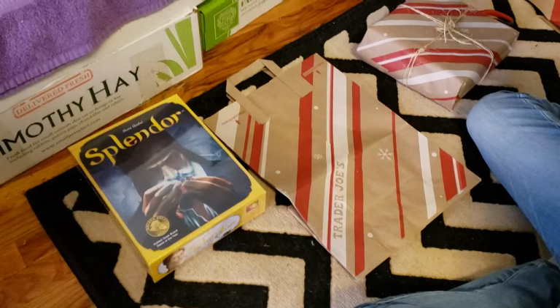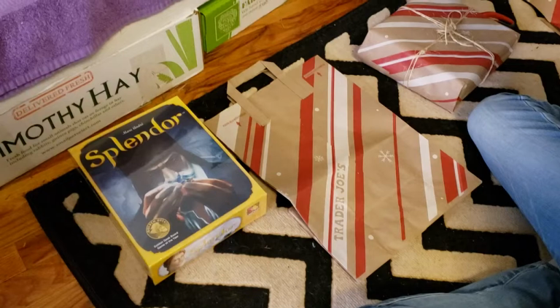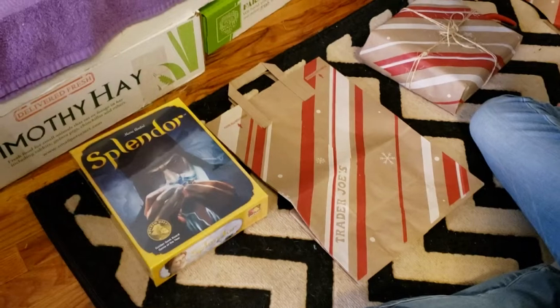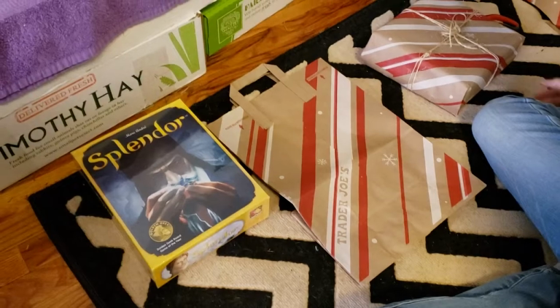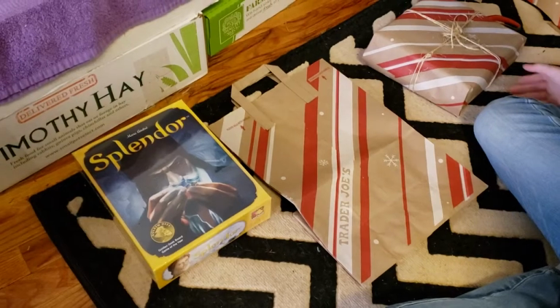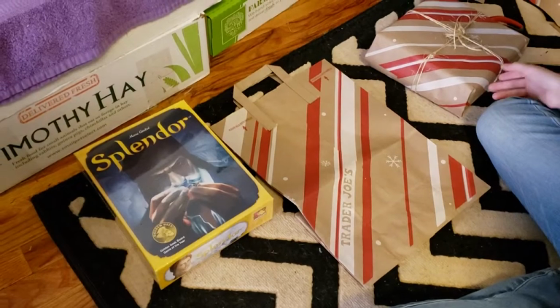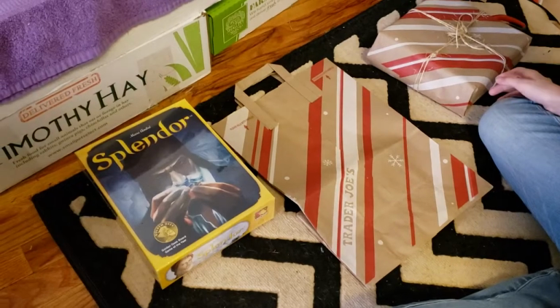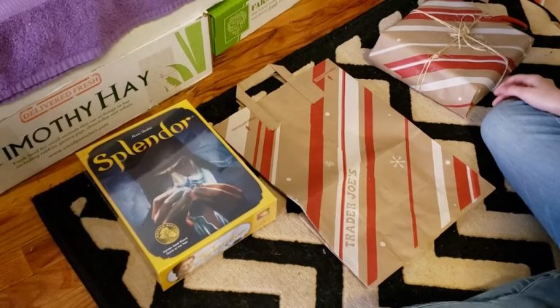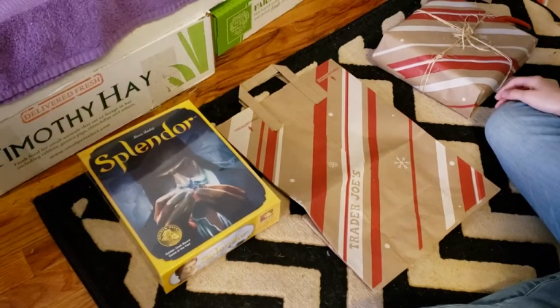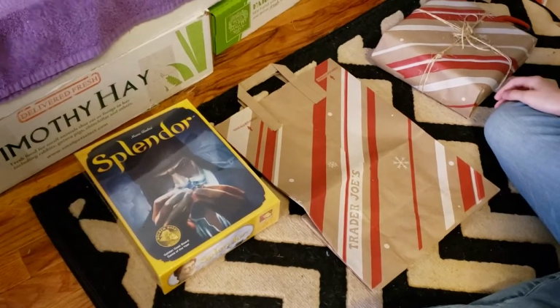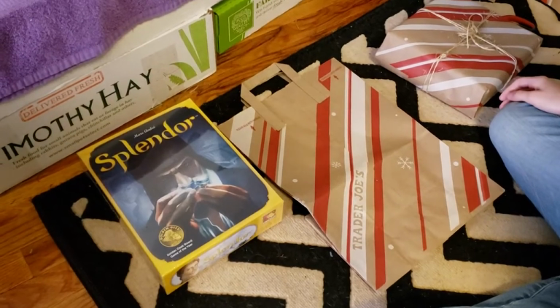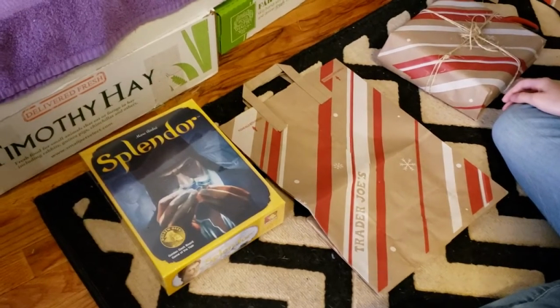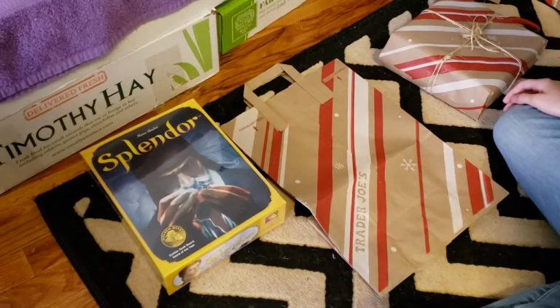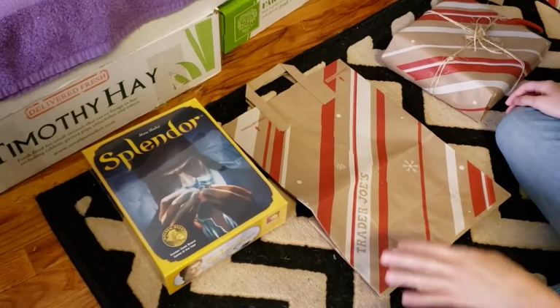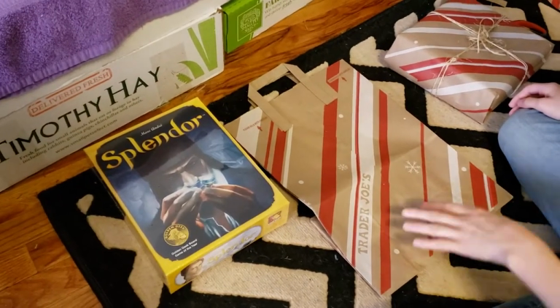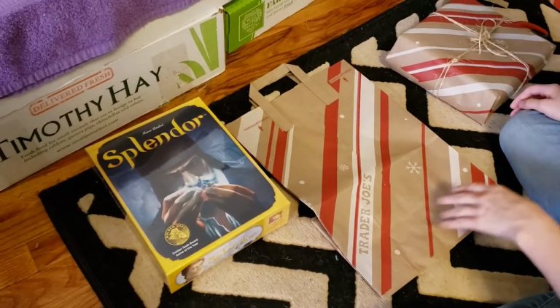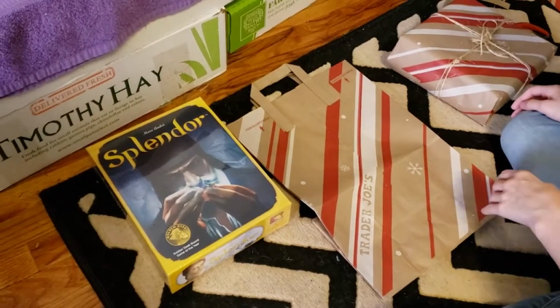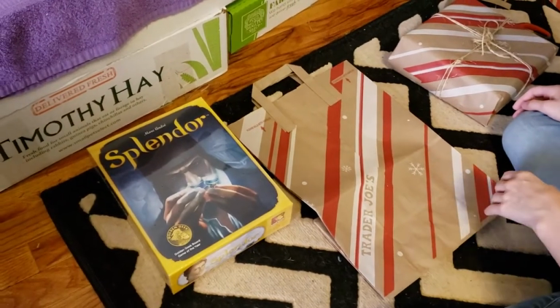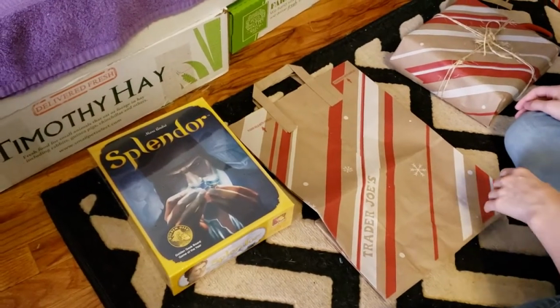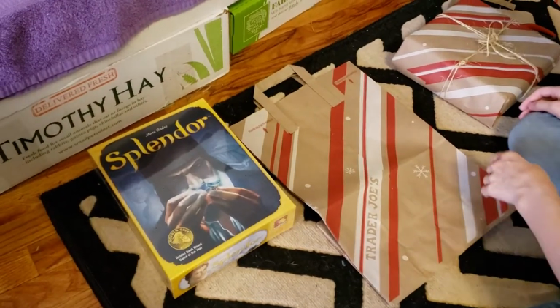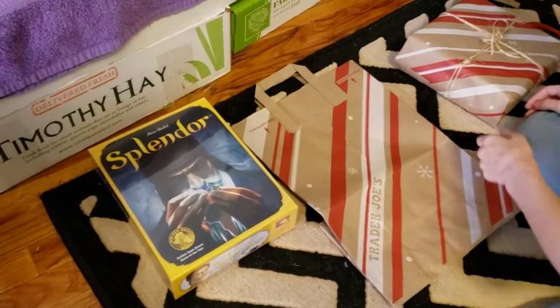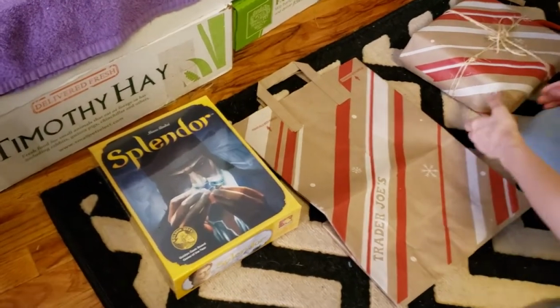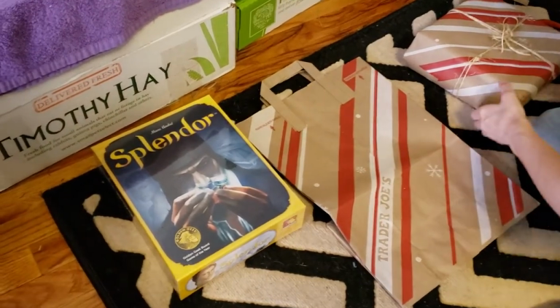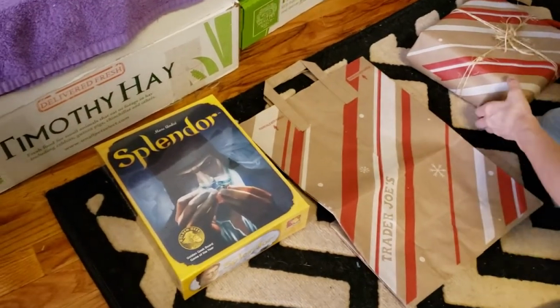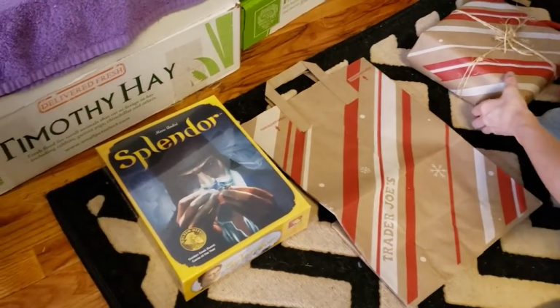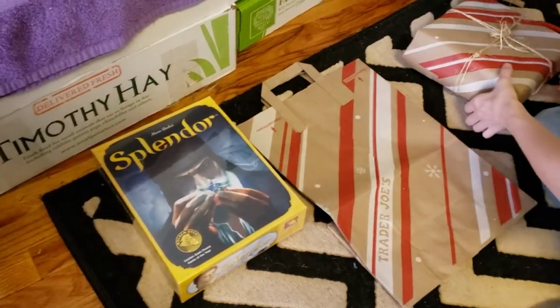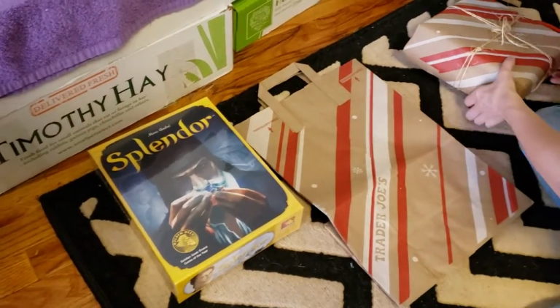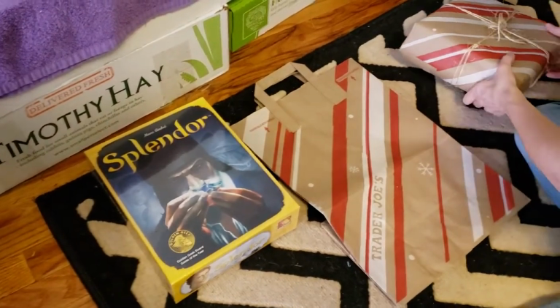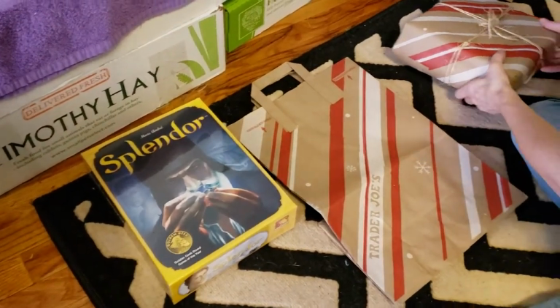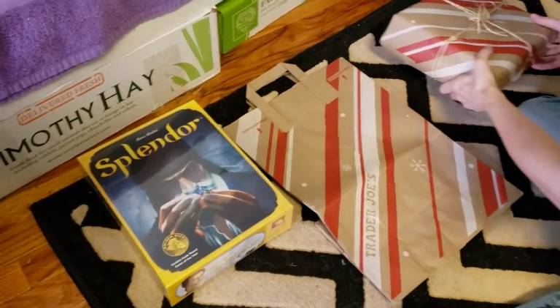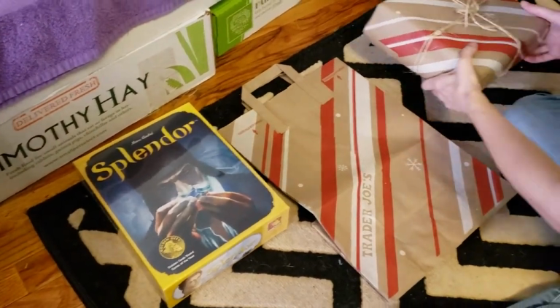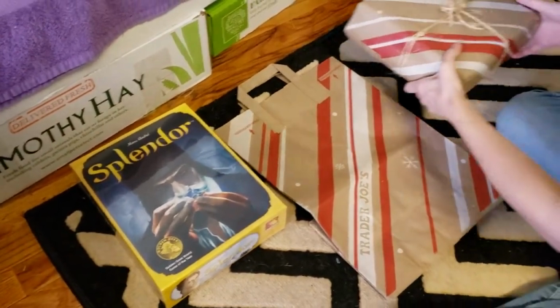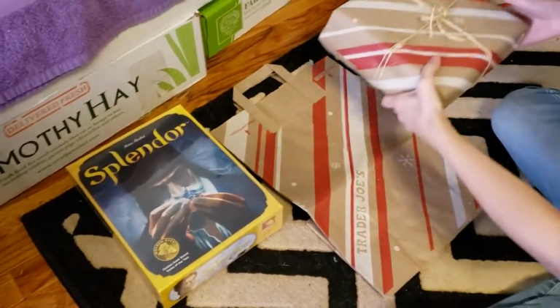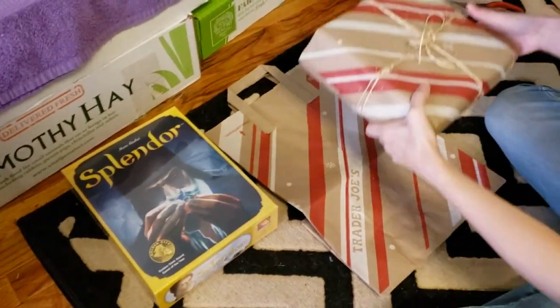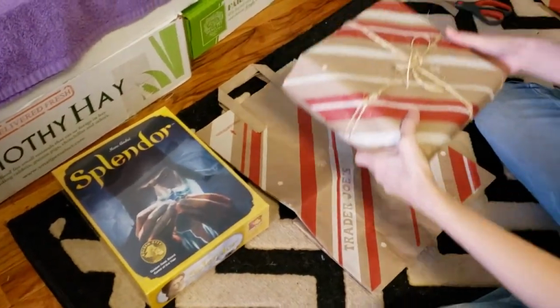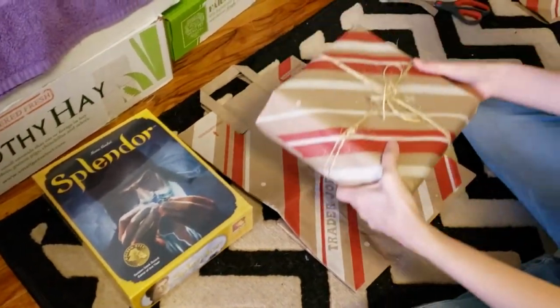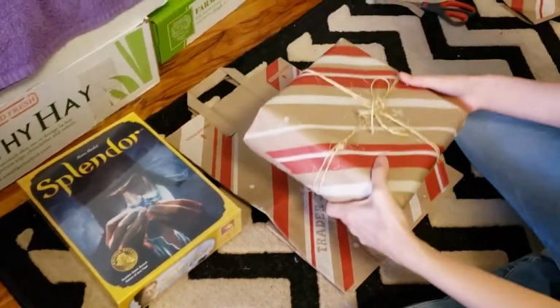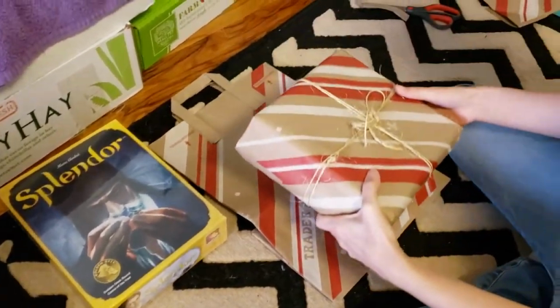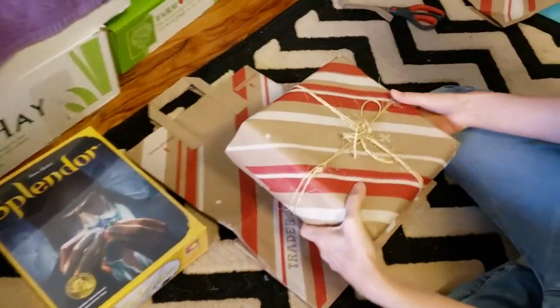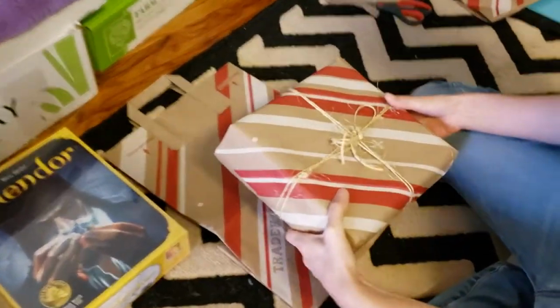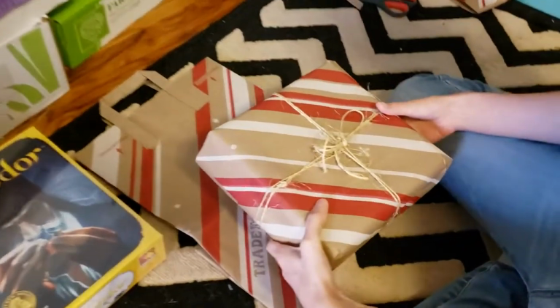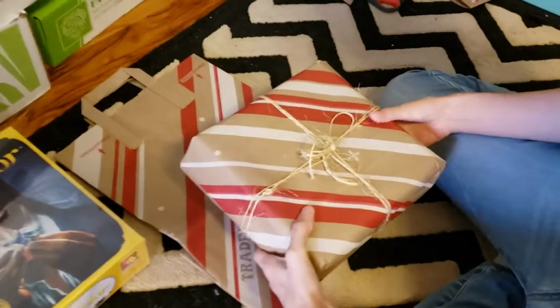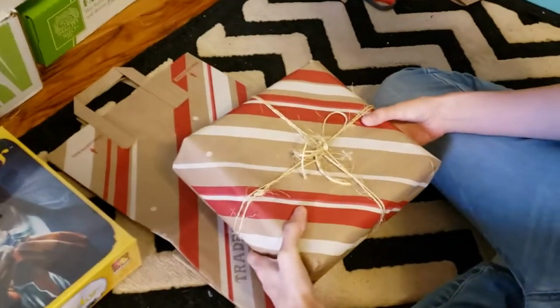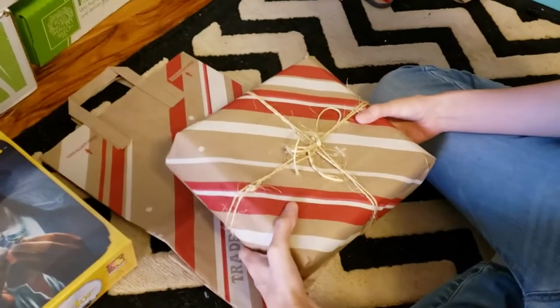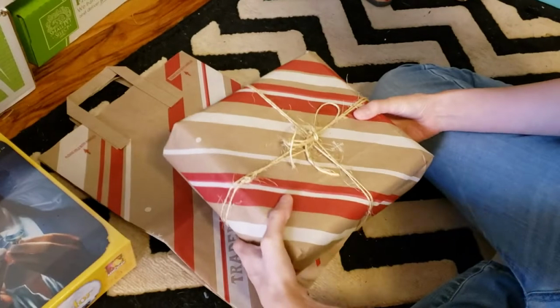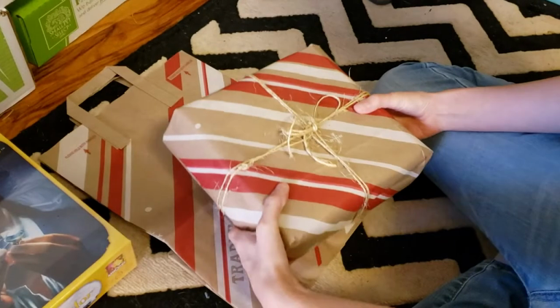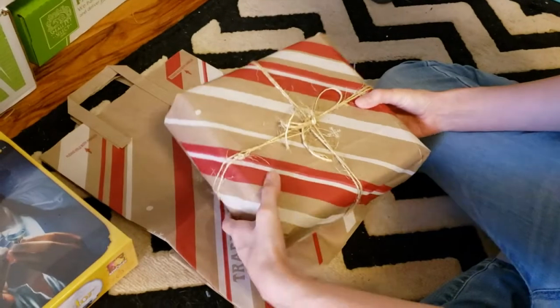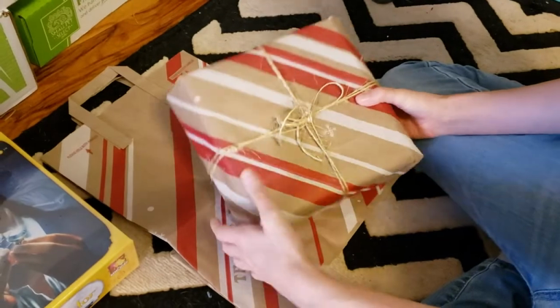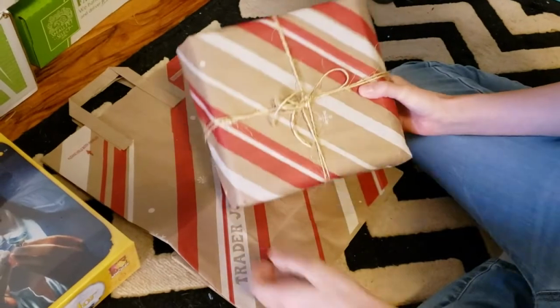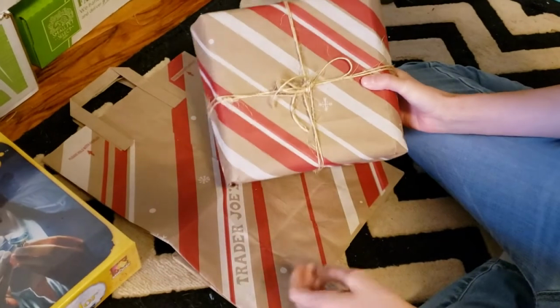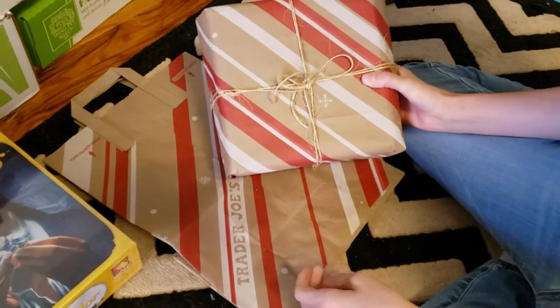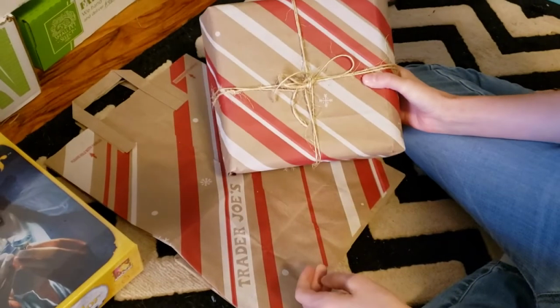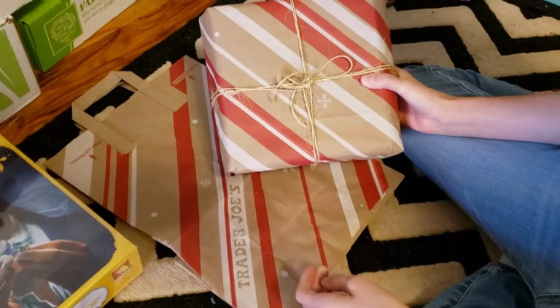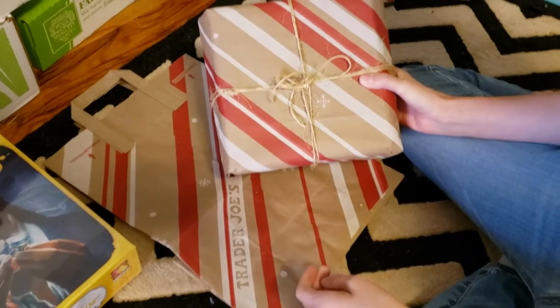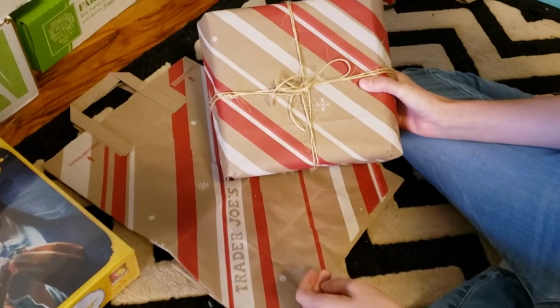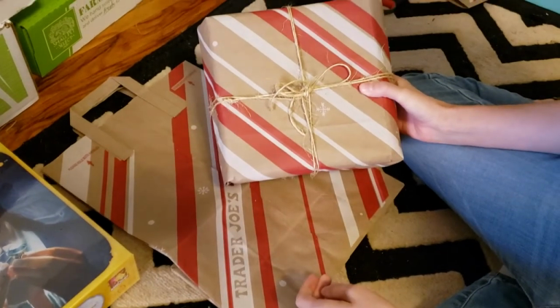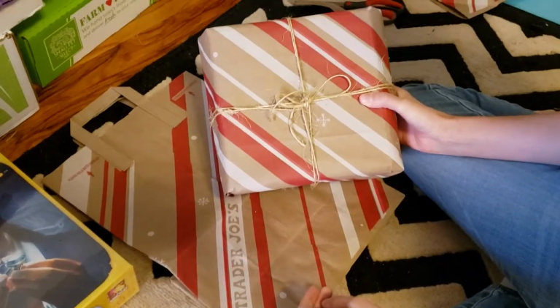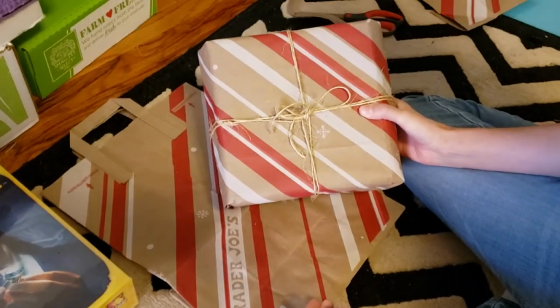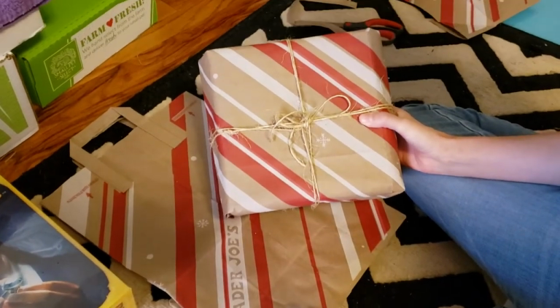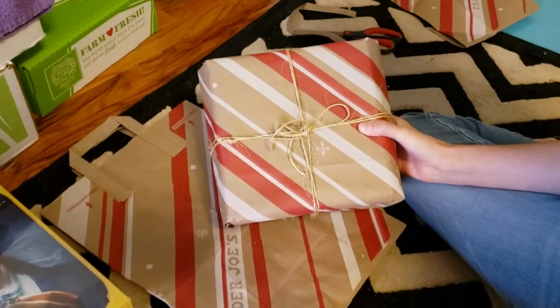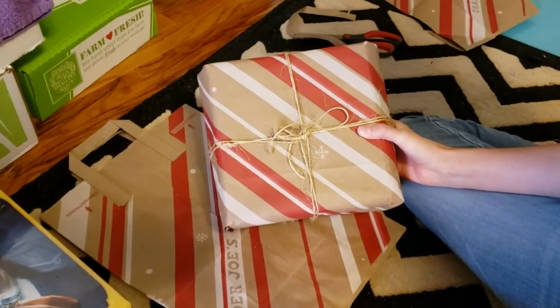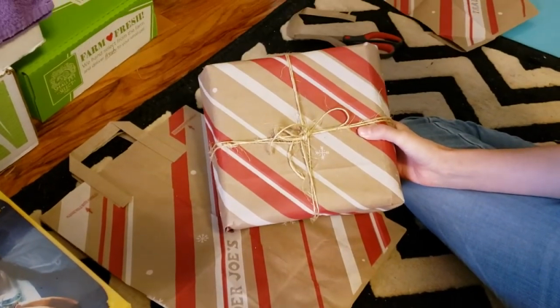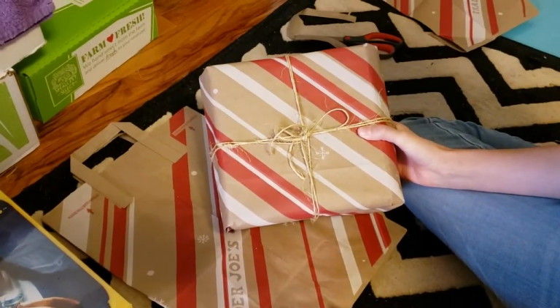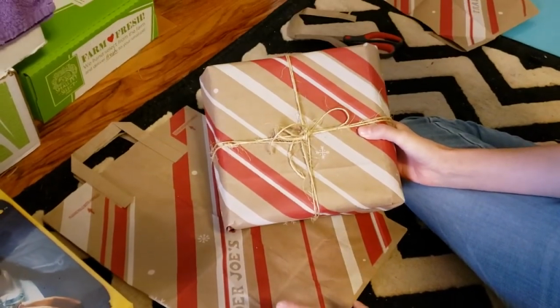Okay, so WeePuttJr here, and today we're going to do a video a little bit different than the stuff we normally do. We're going to show you how to sustainably wrap gifts.